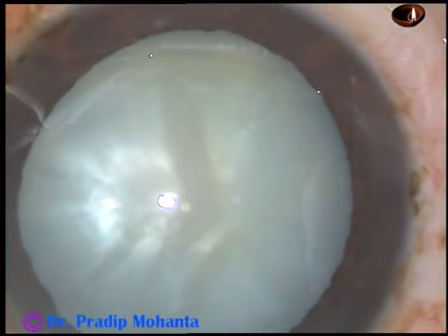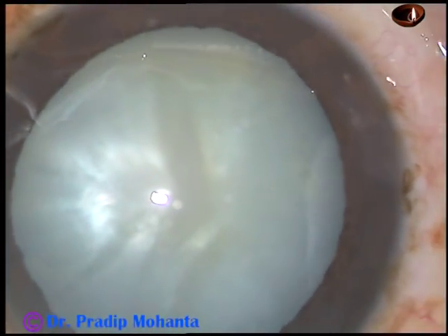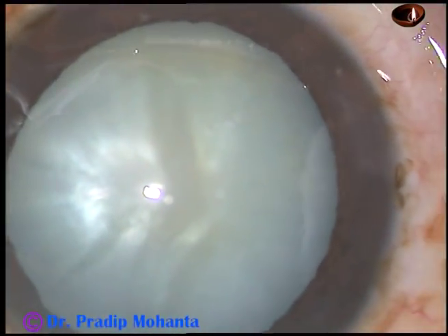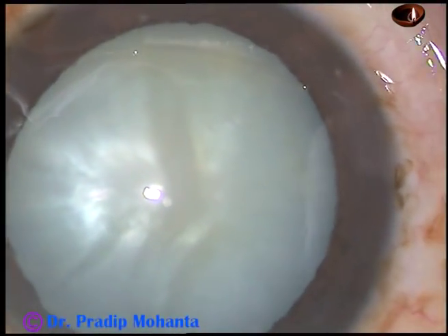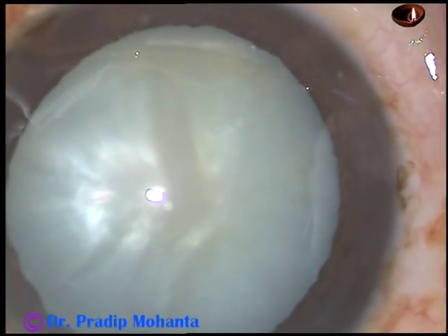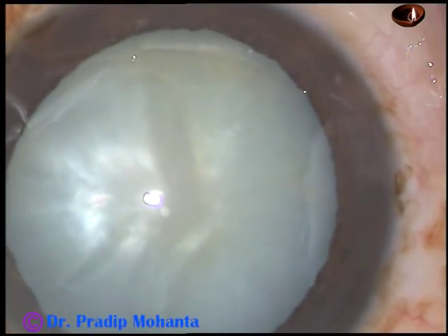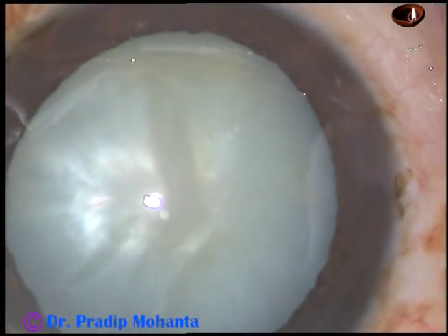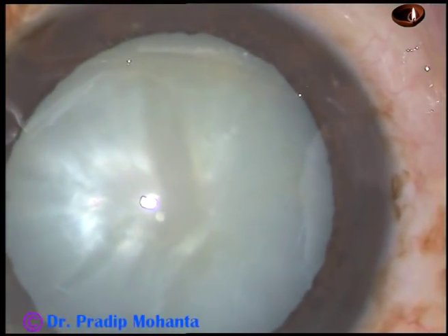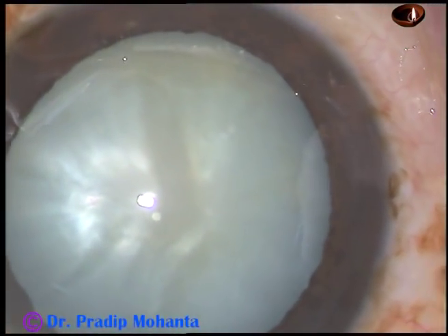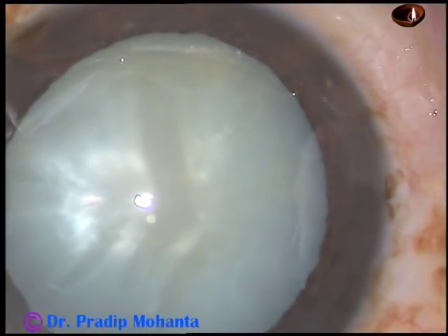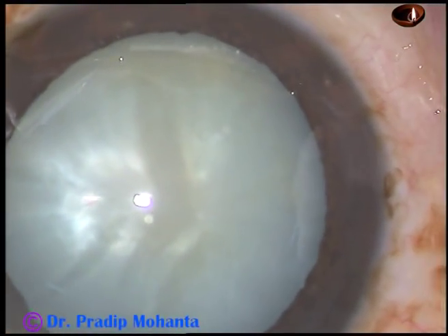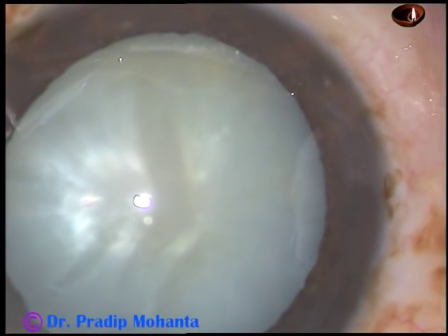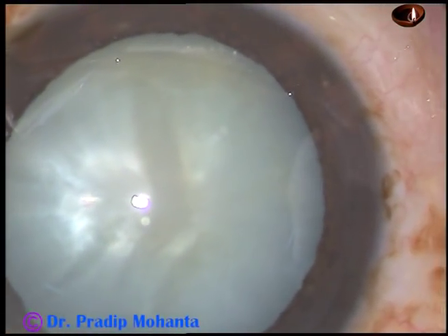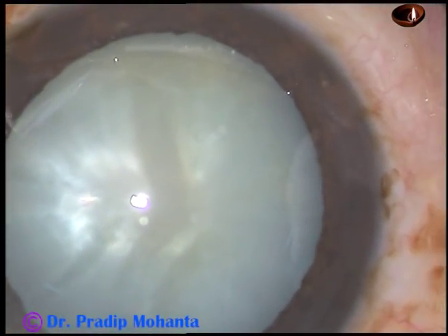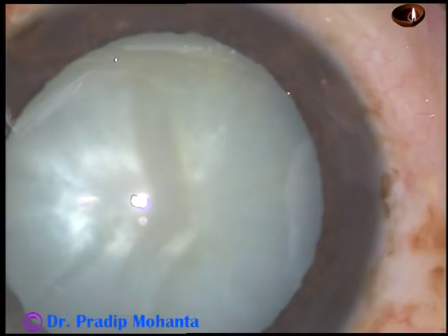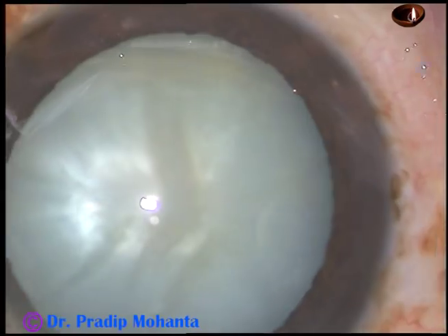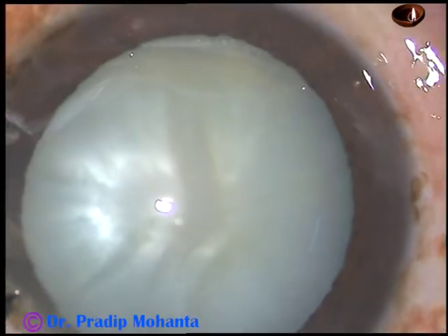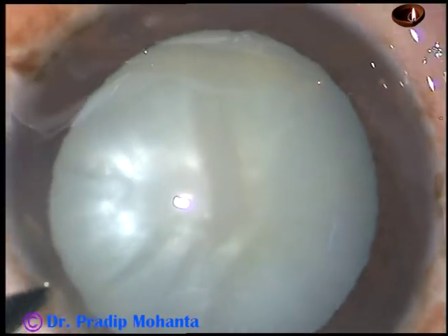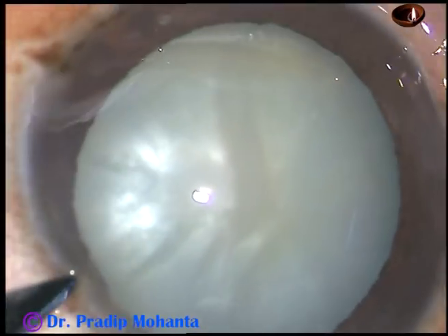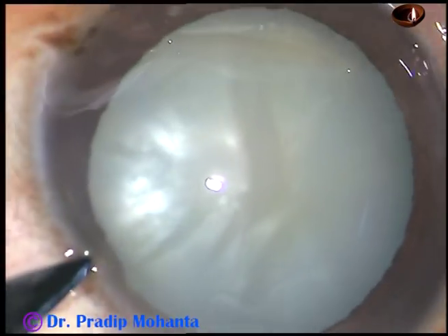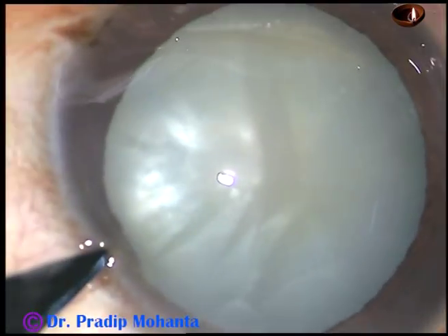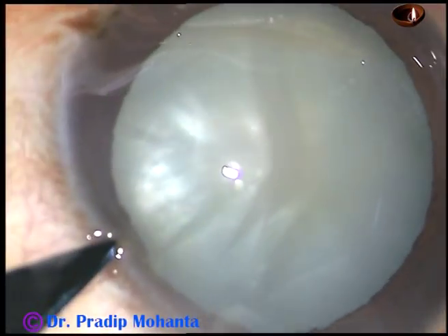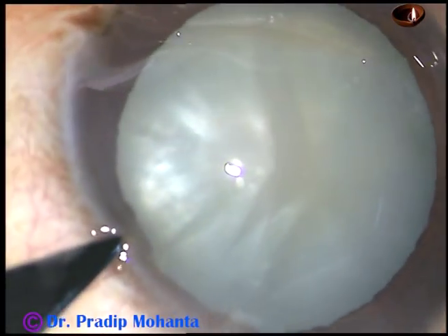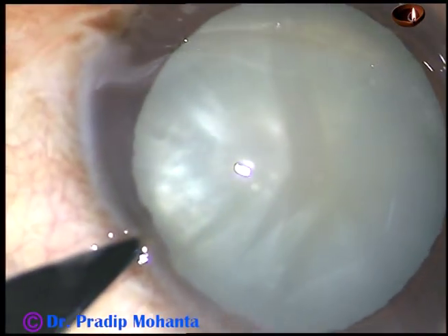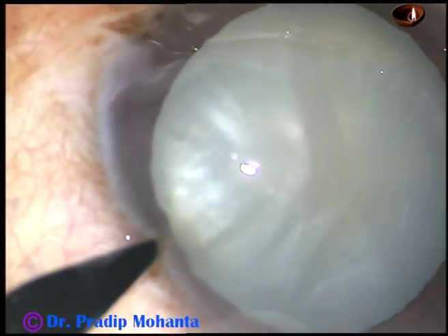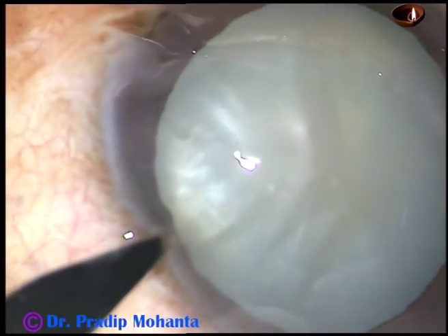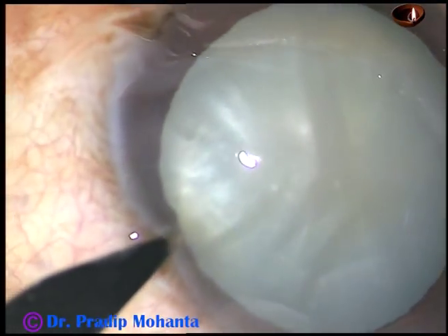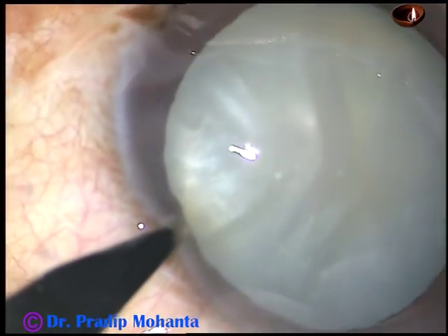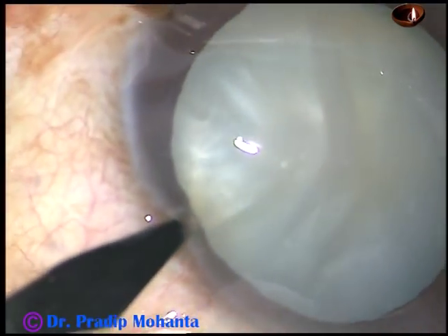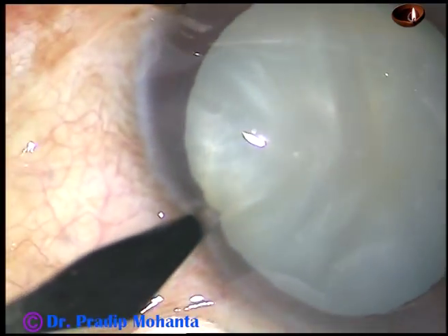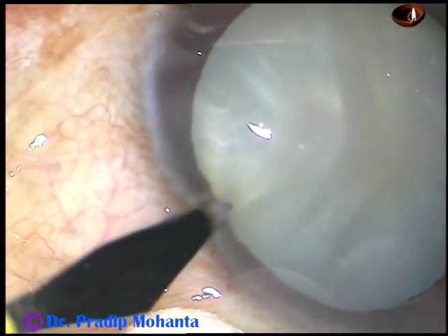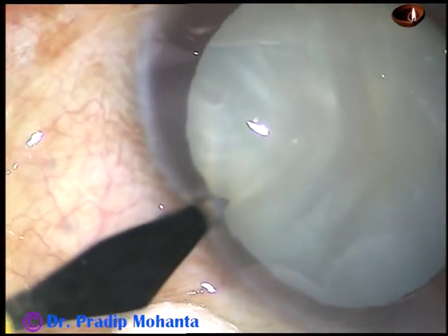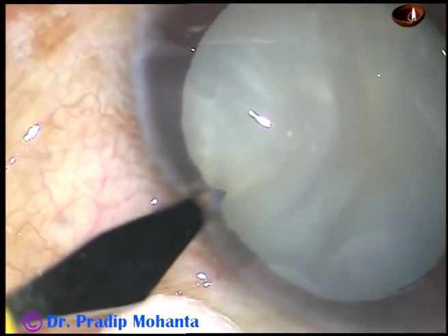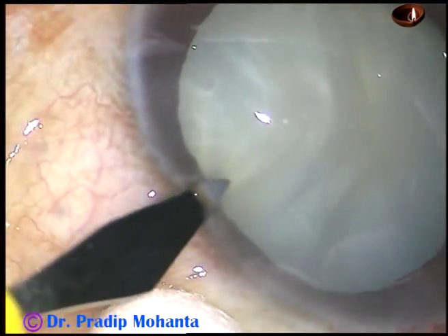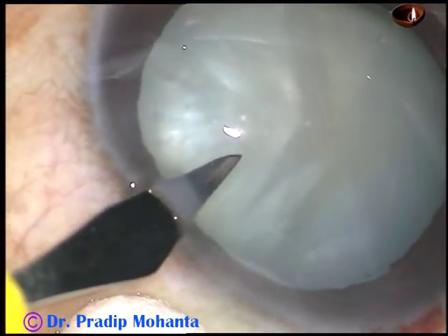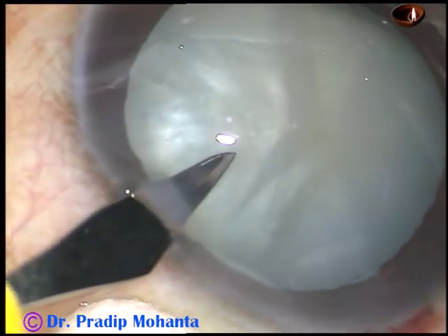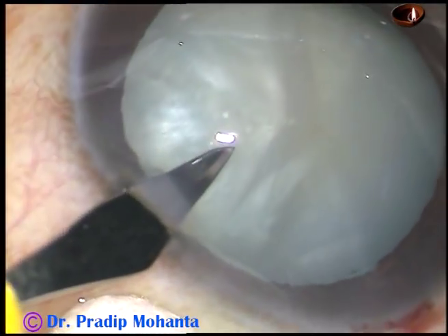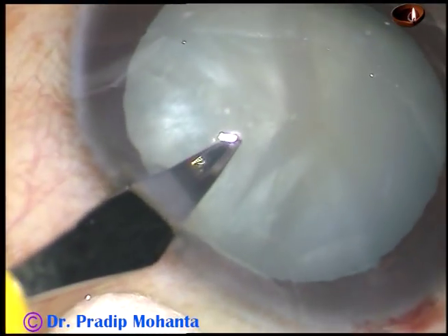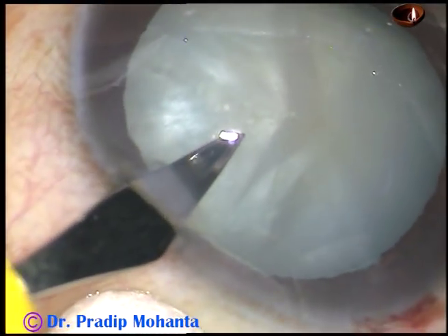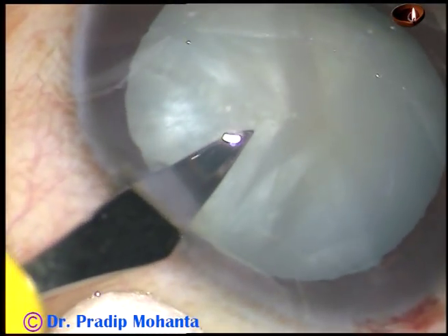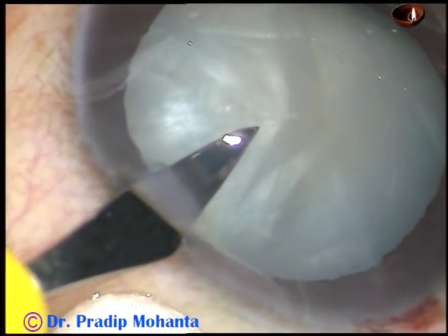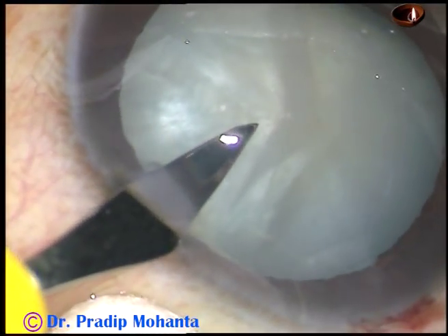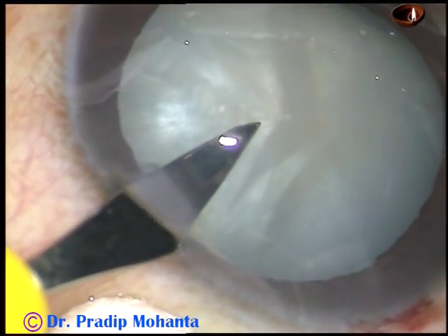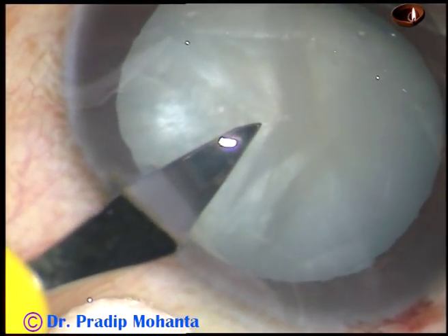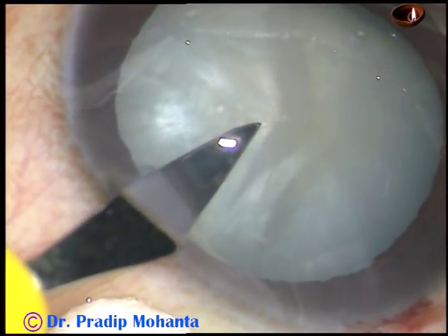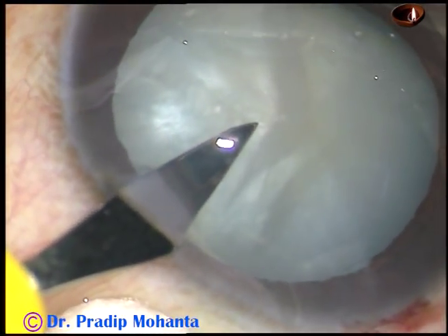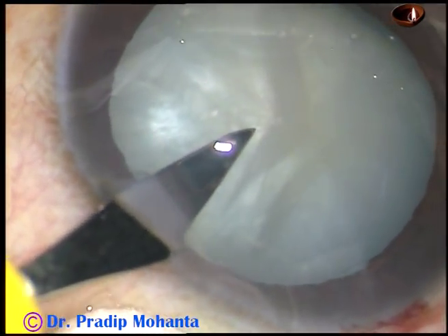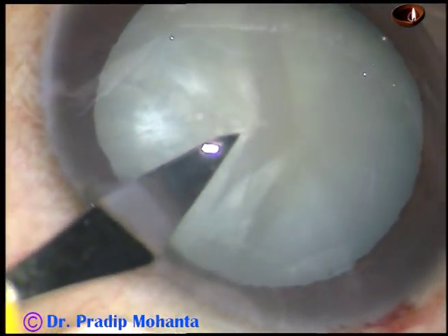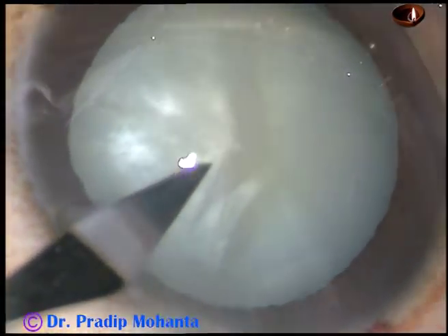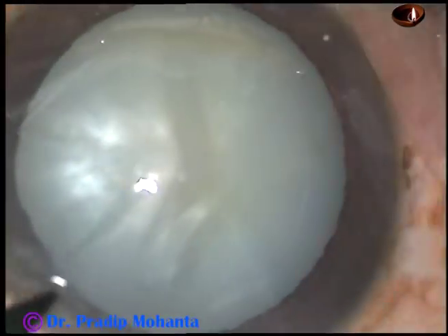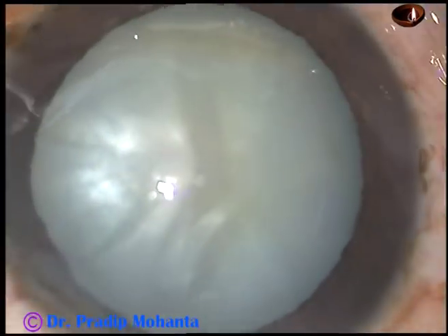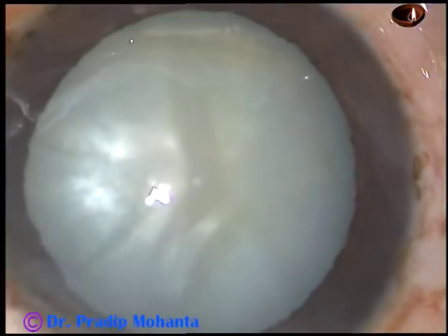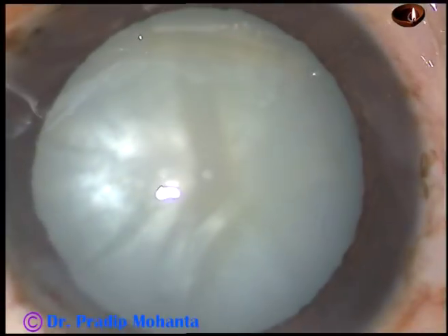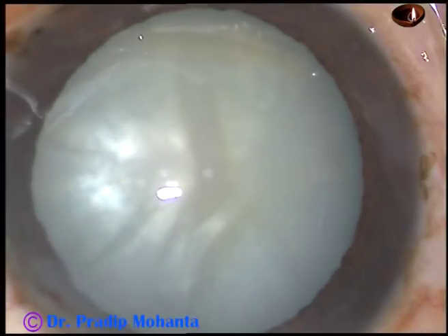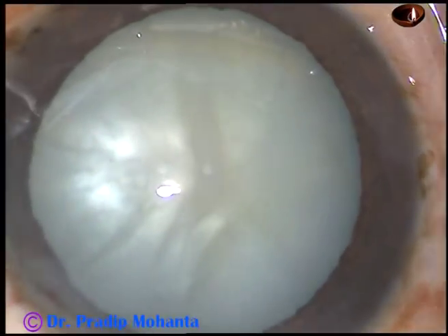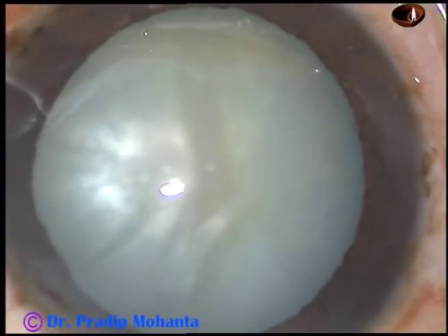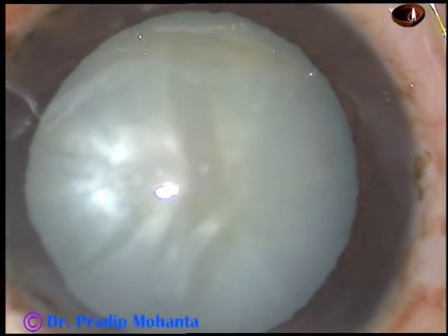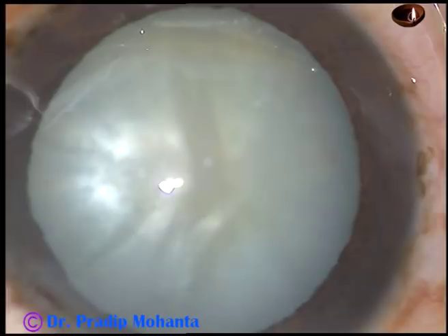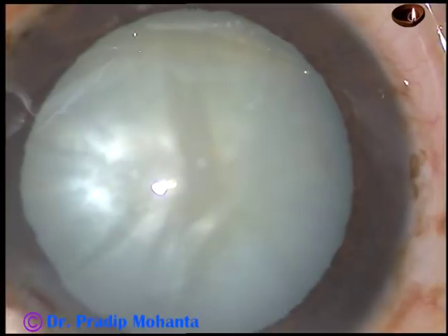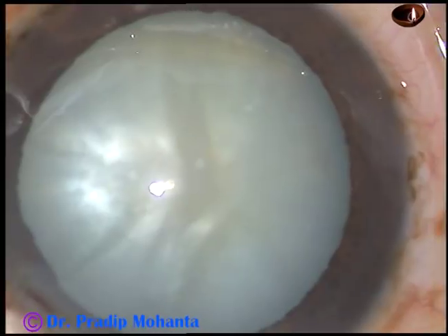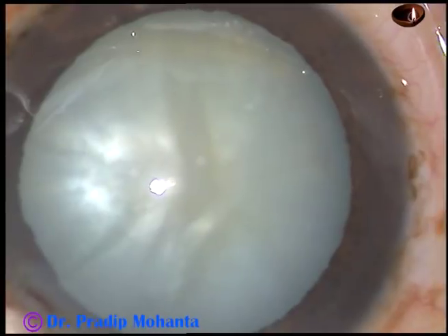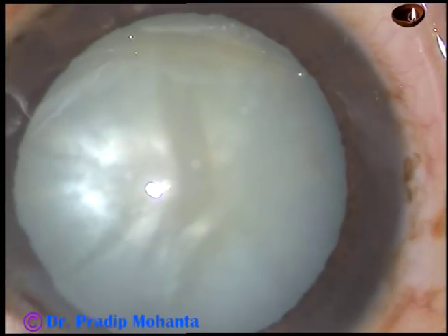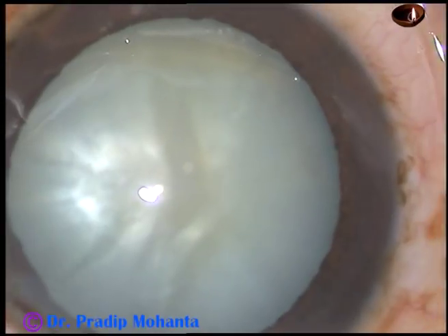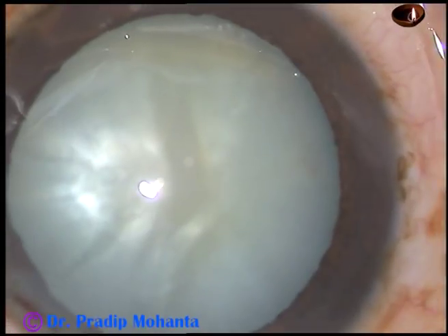And this is another paracentesis, 2.5 clock hours away on the left side.